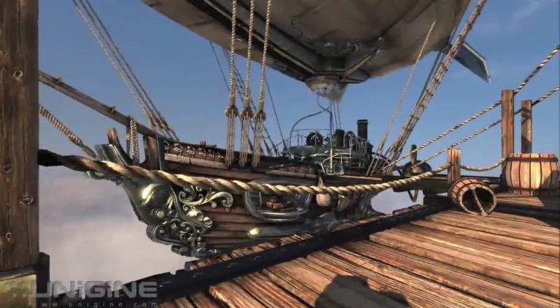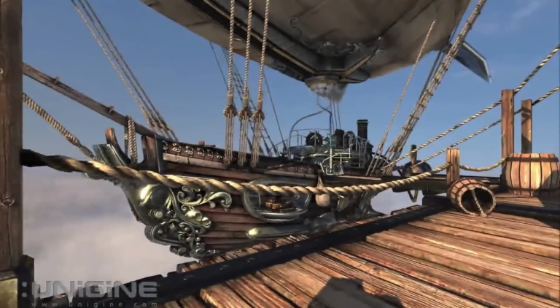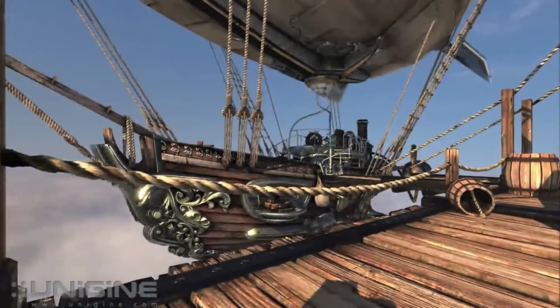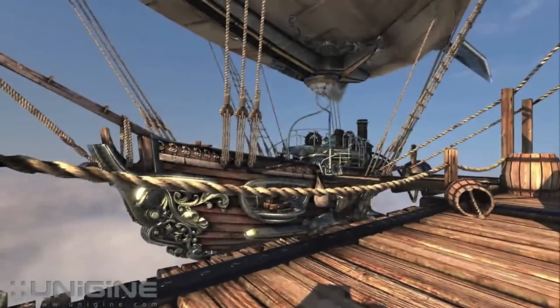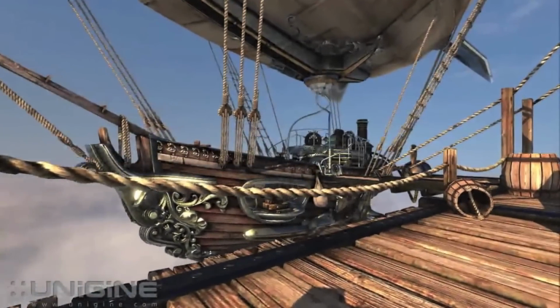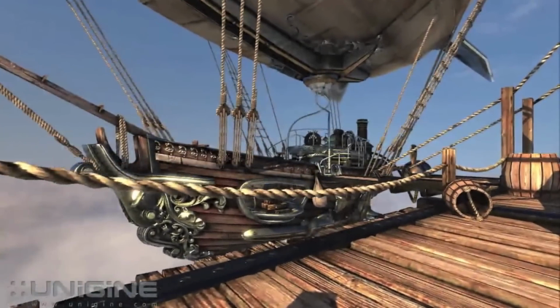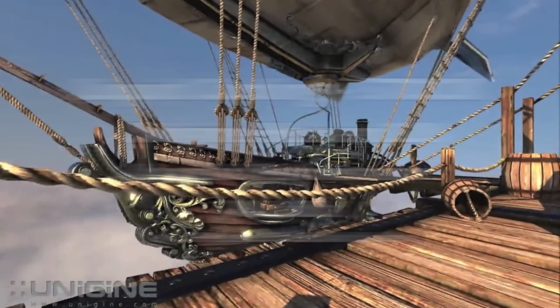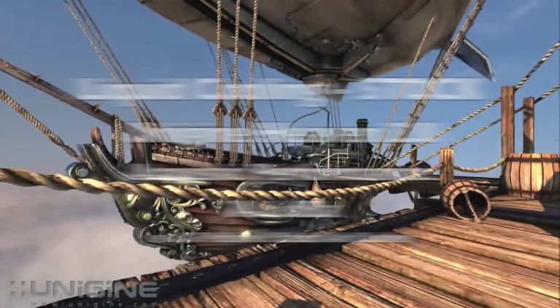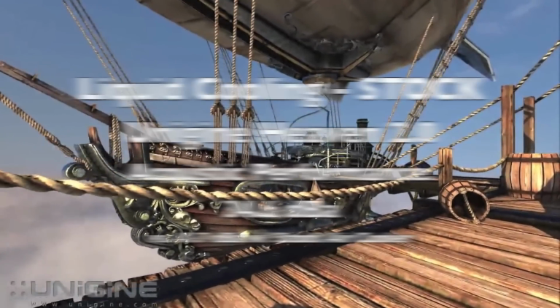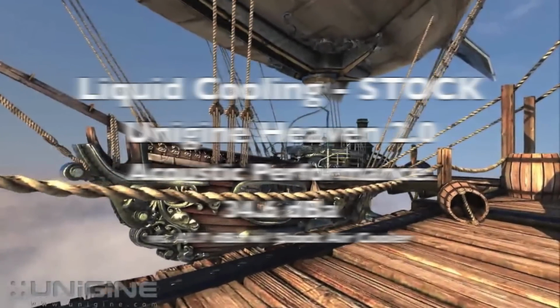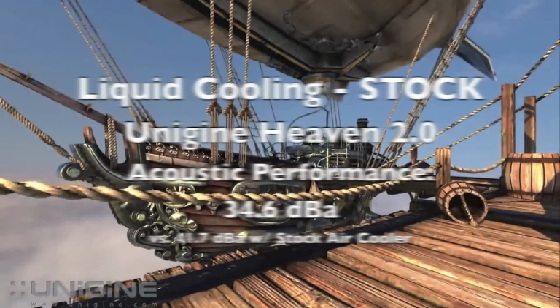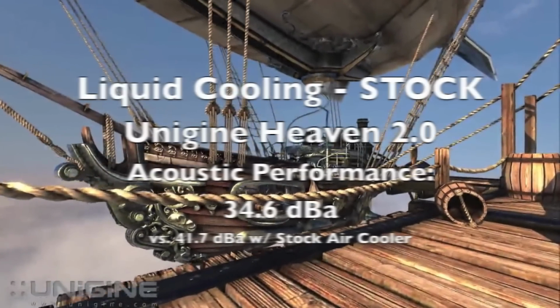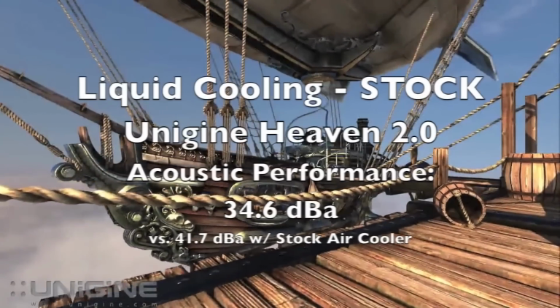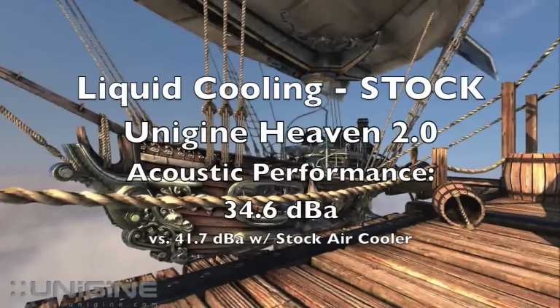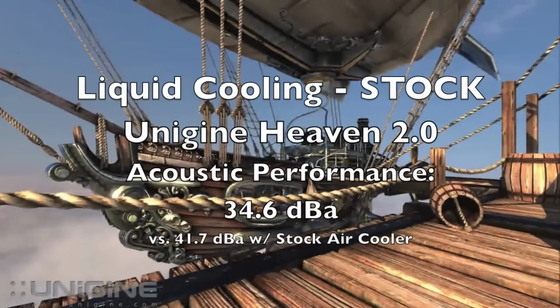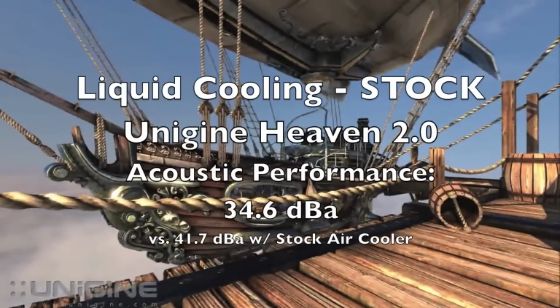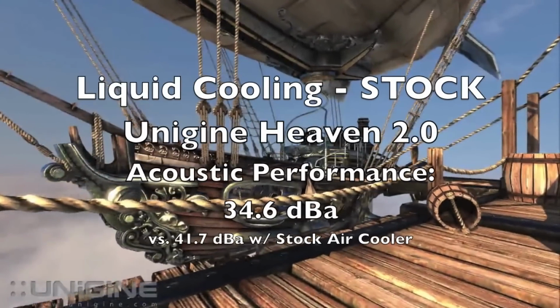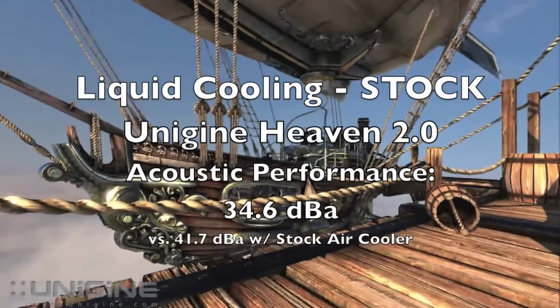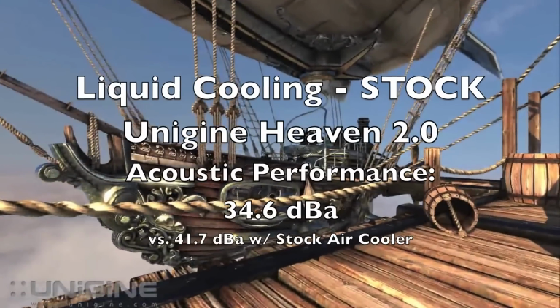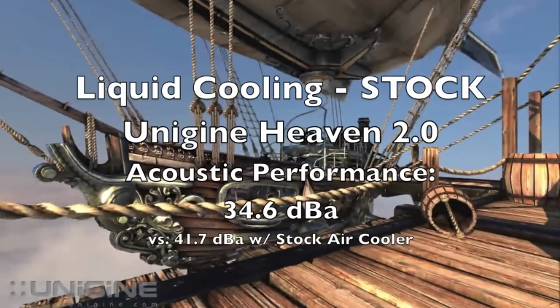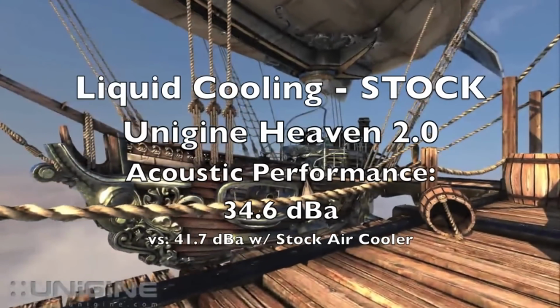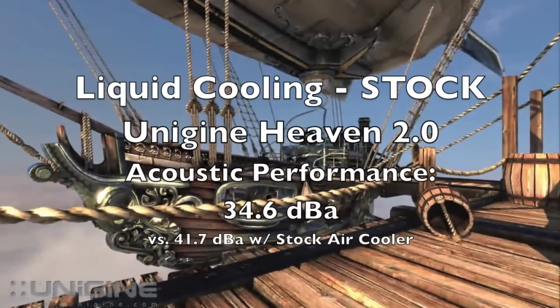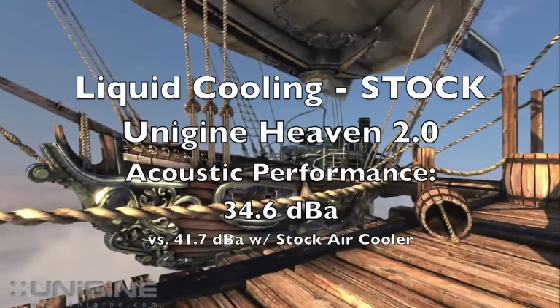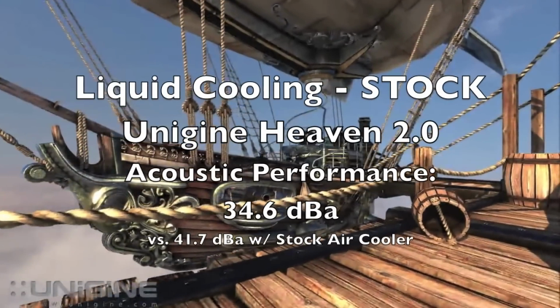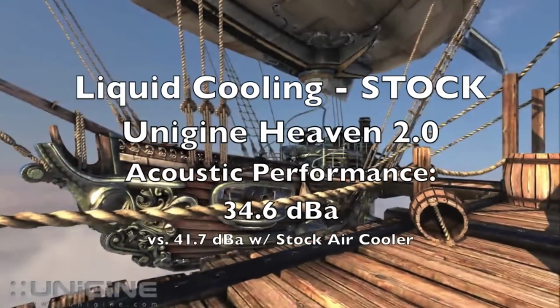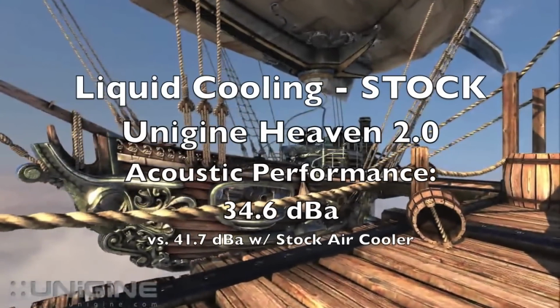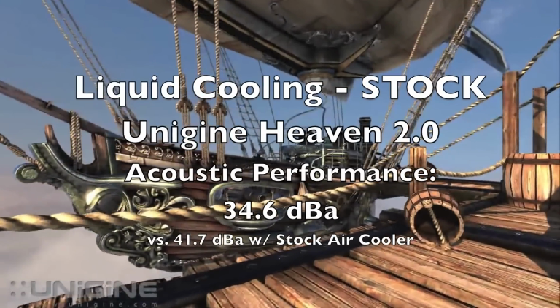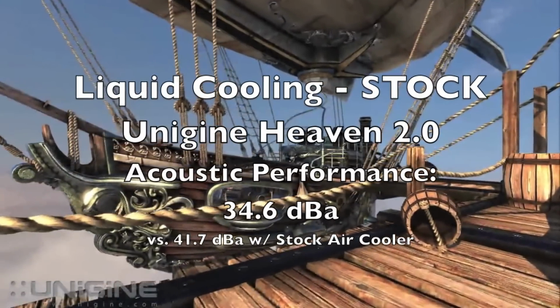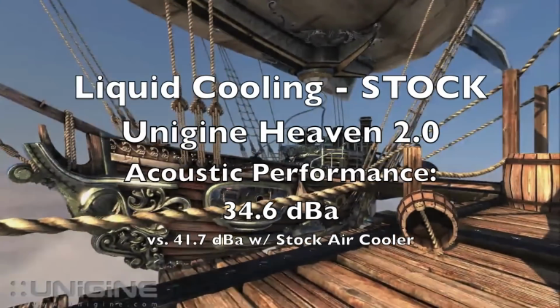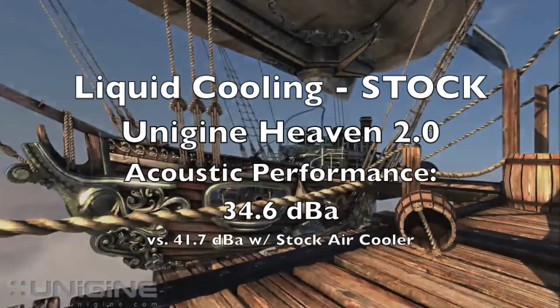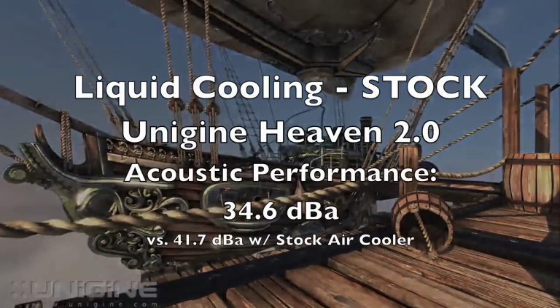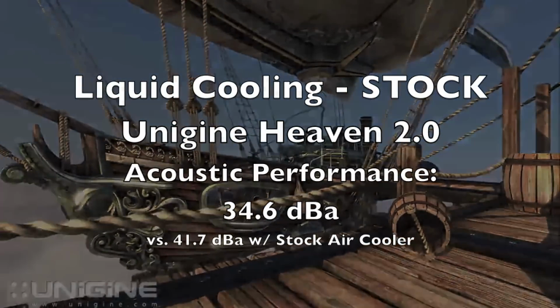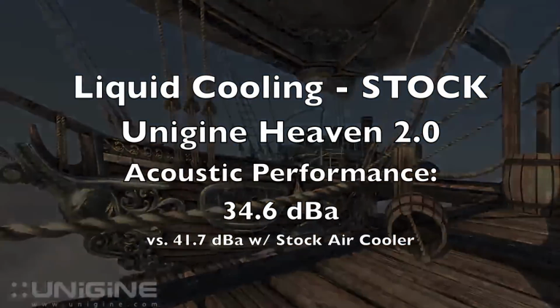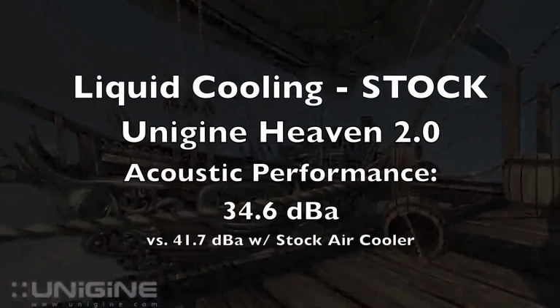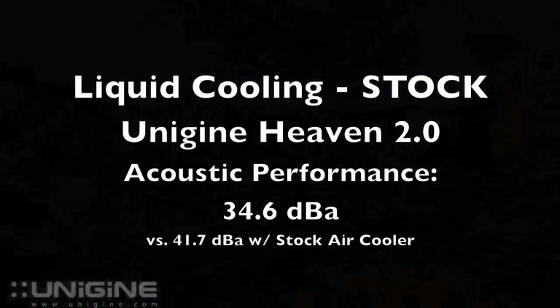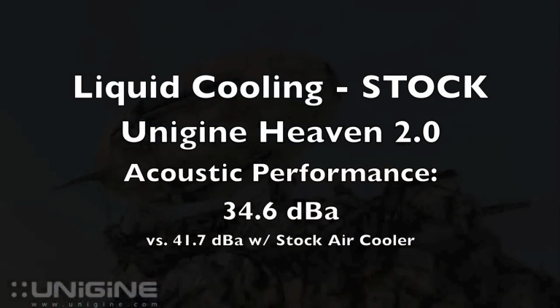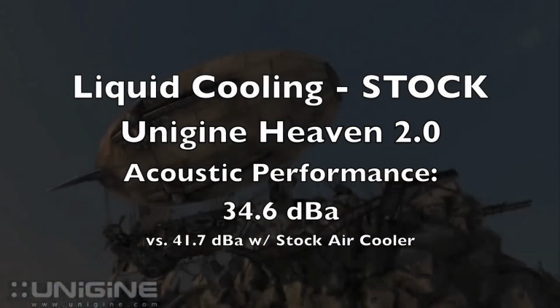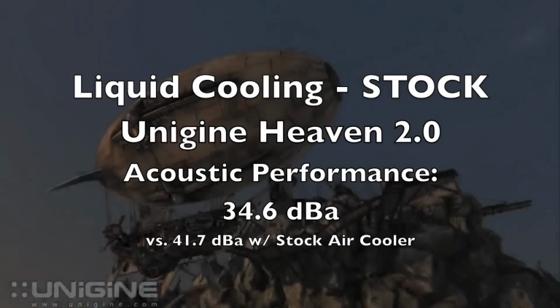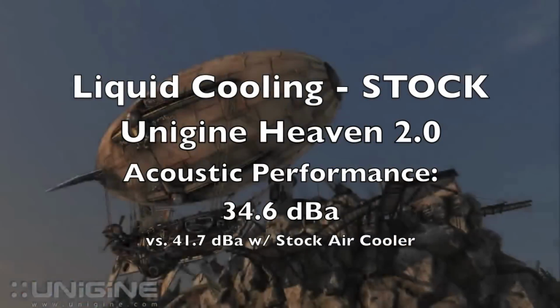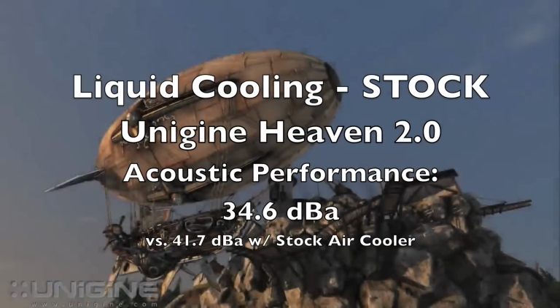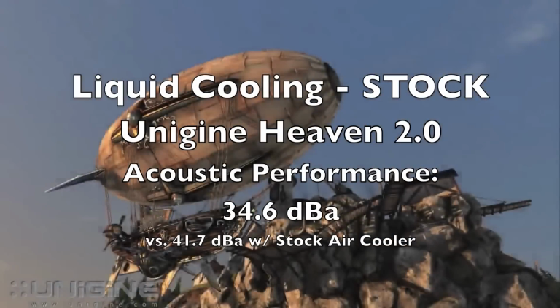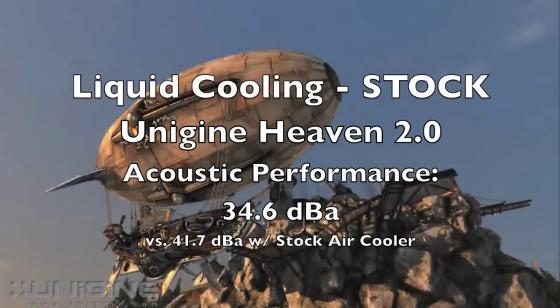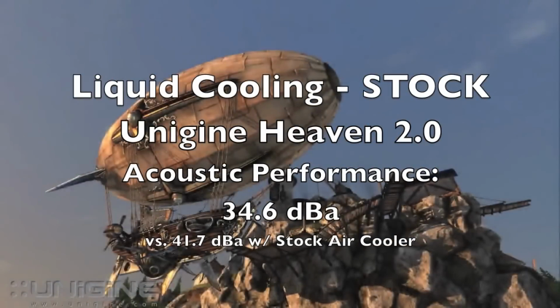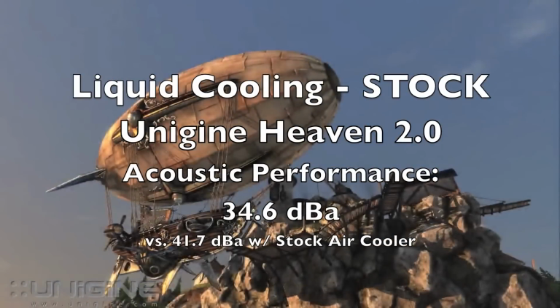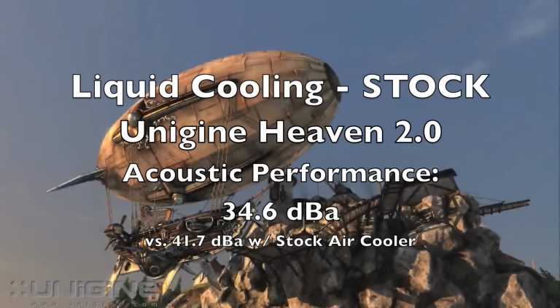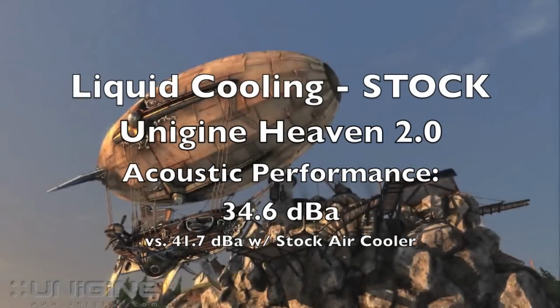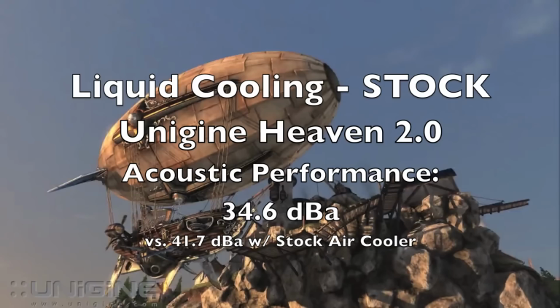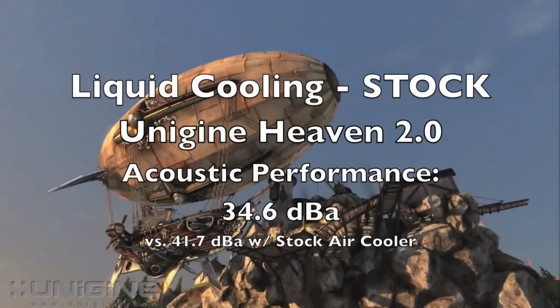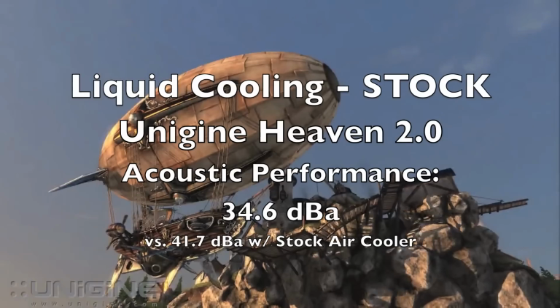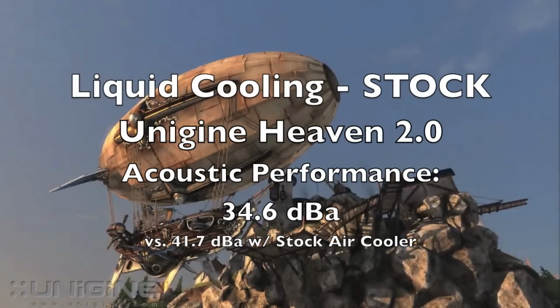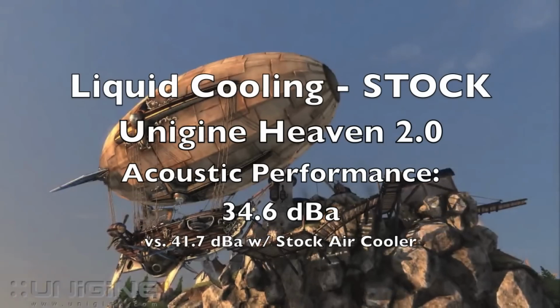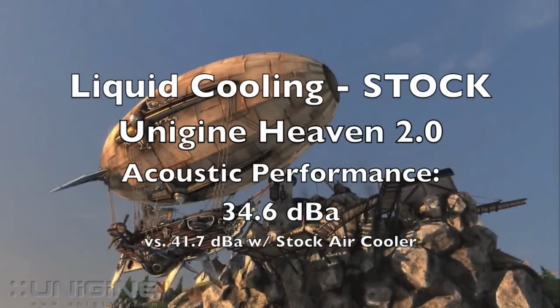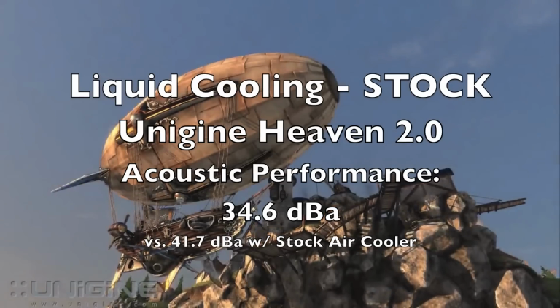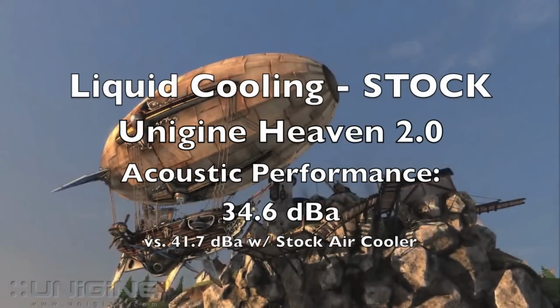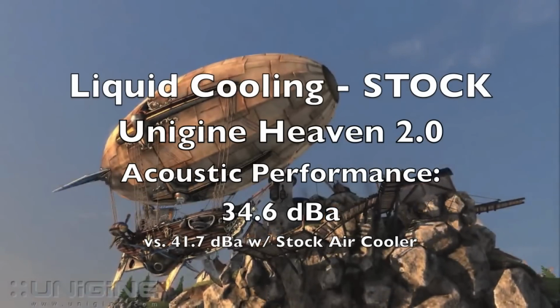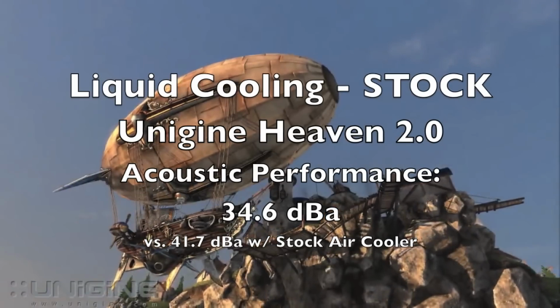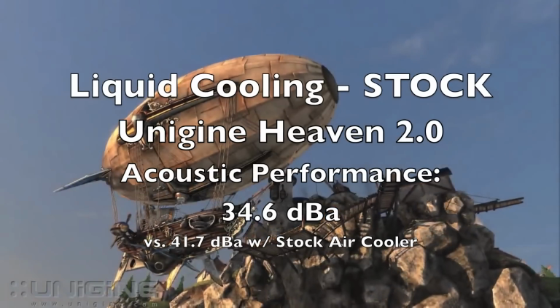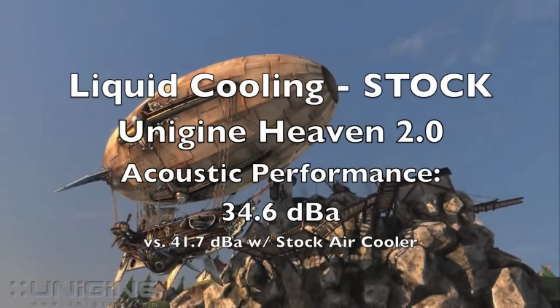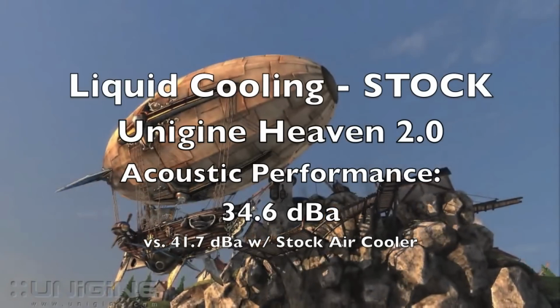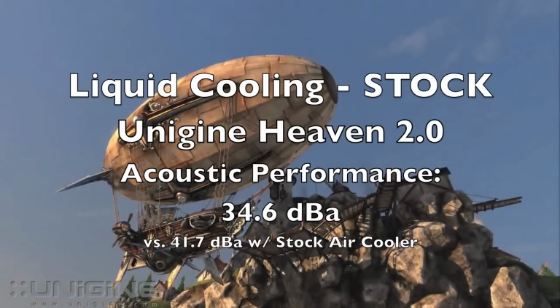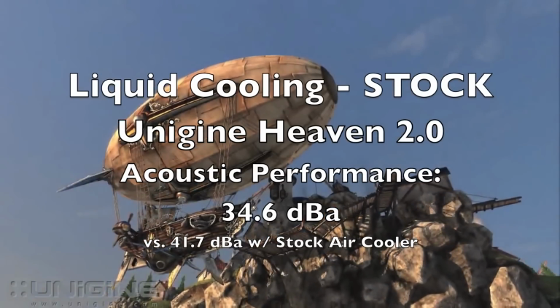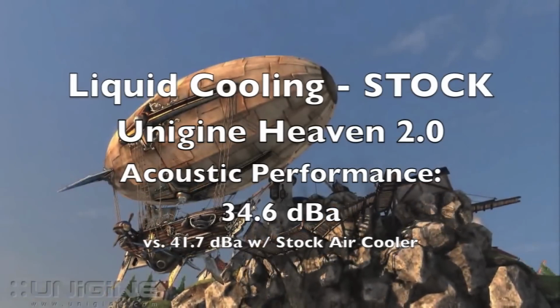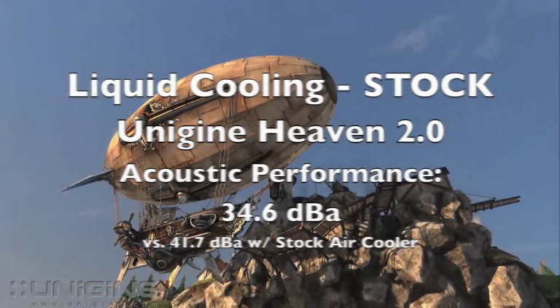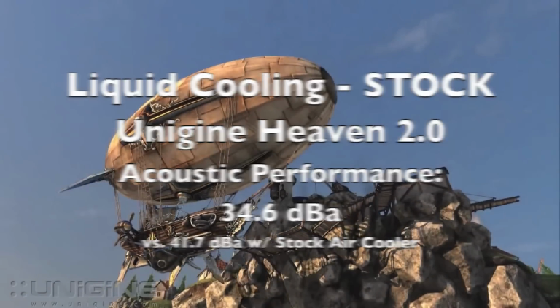During testing the system got to about 34.6 dBA, and this is compared to a stock solution which reads noise levels of nearly 42 decibels.